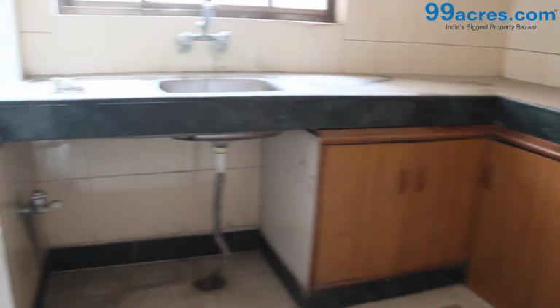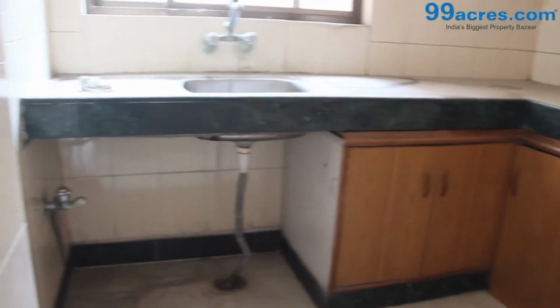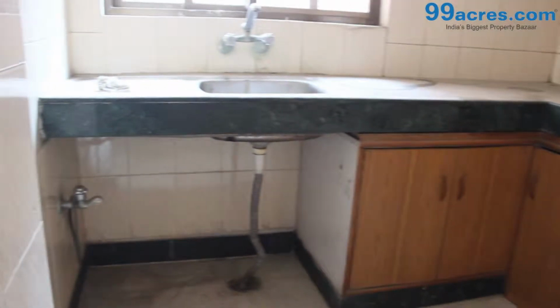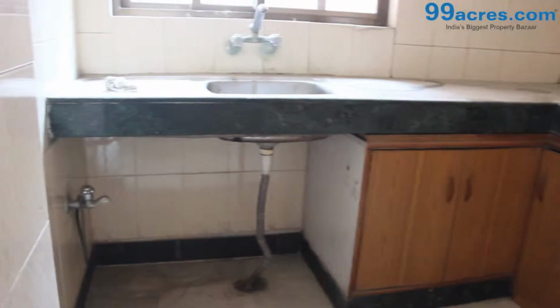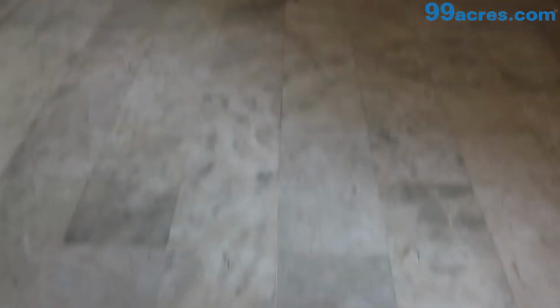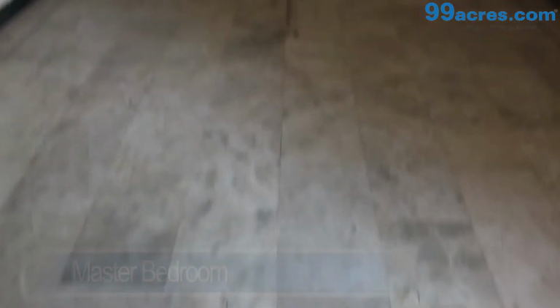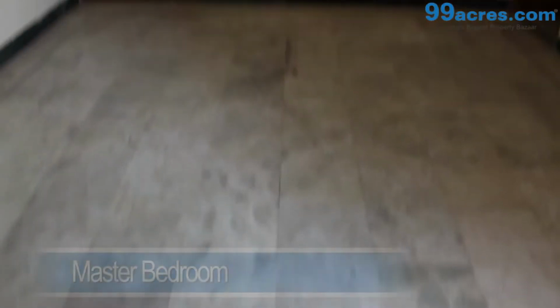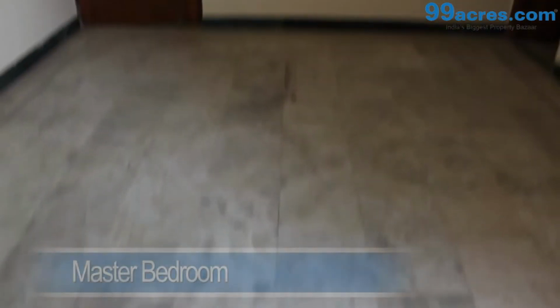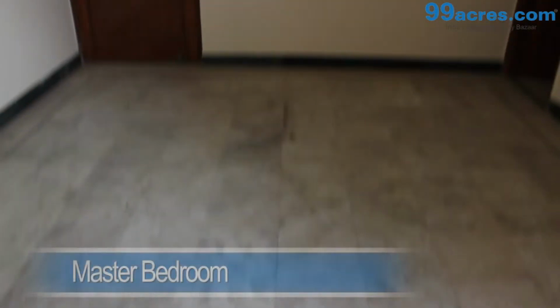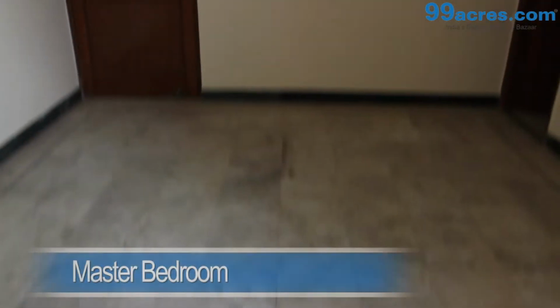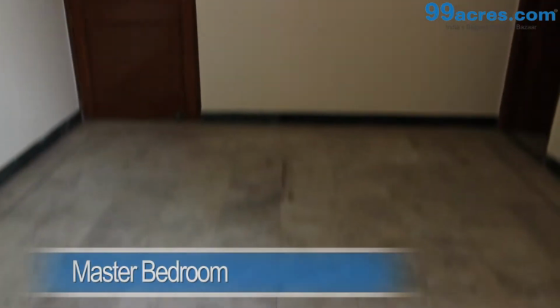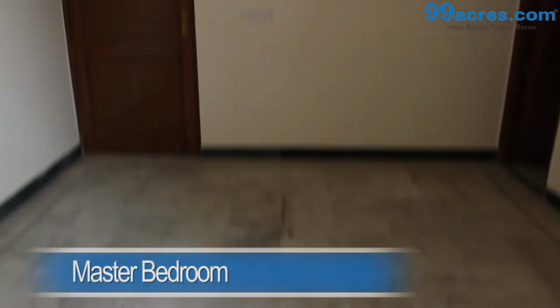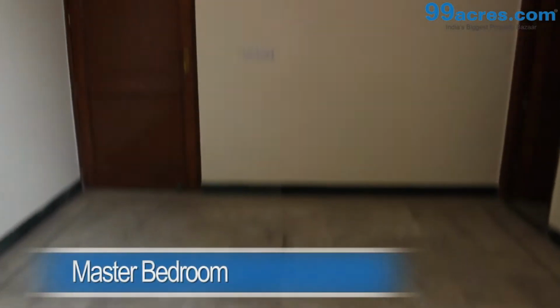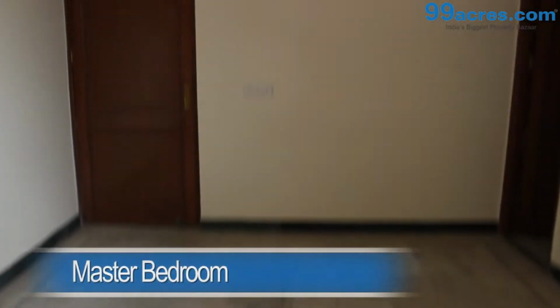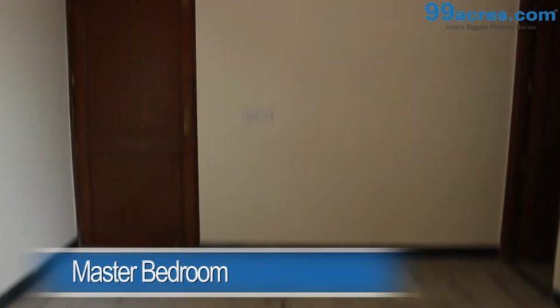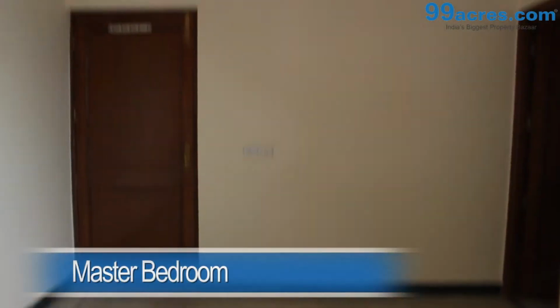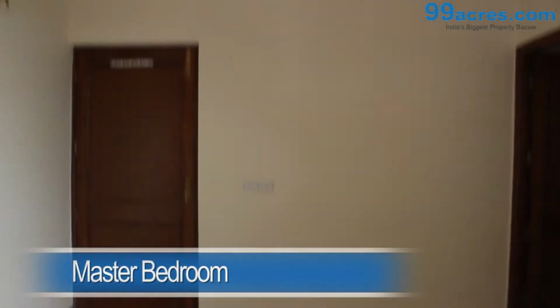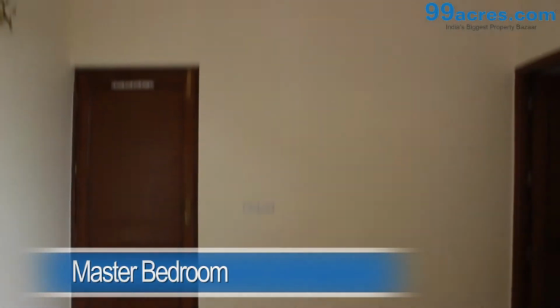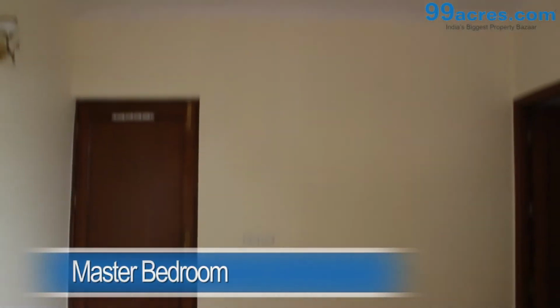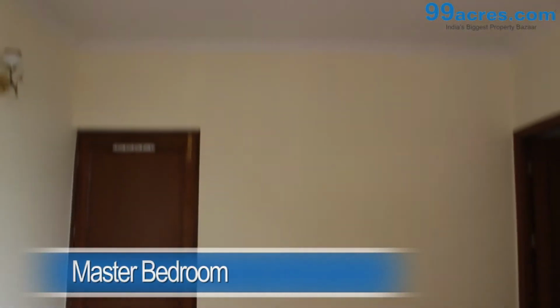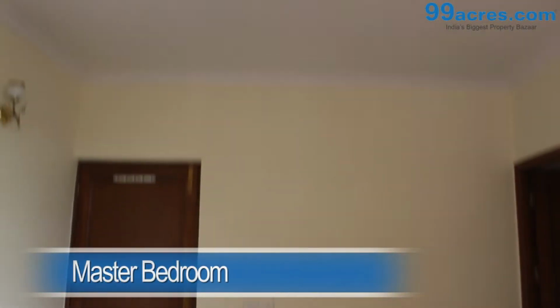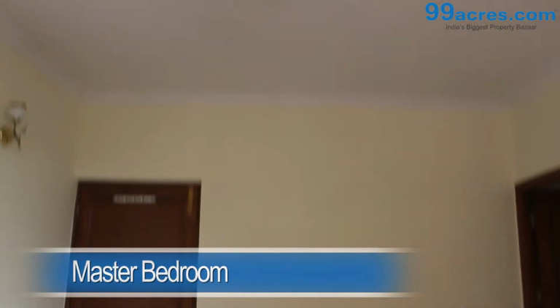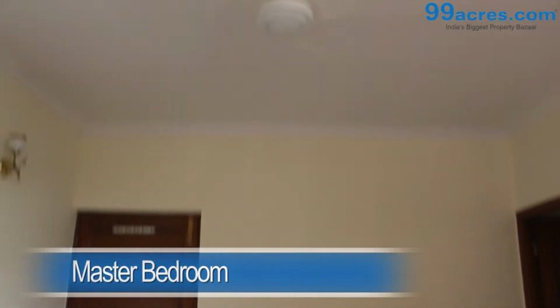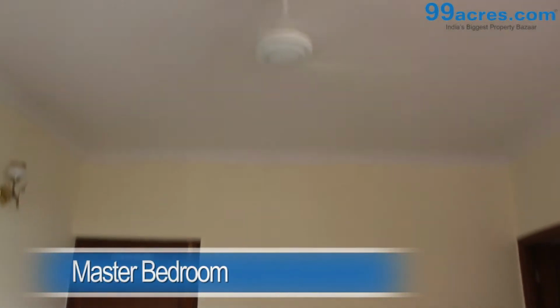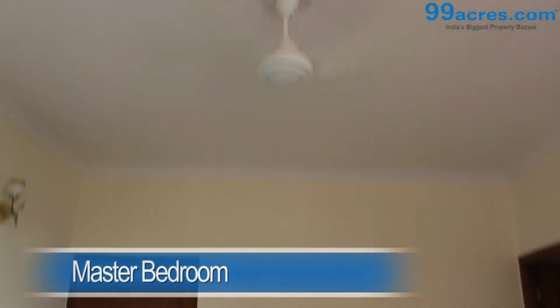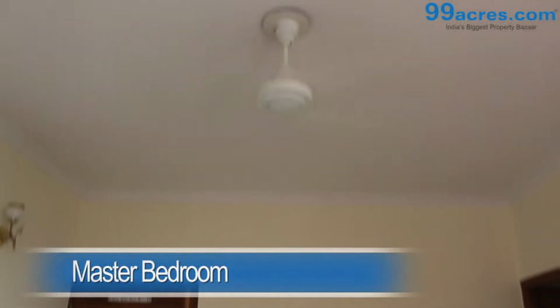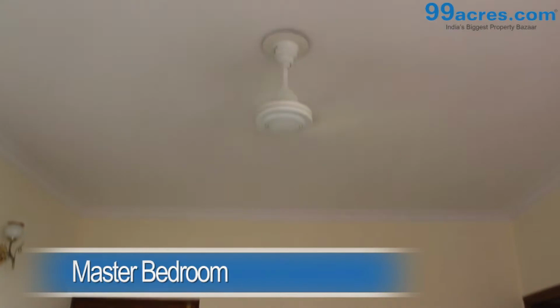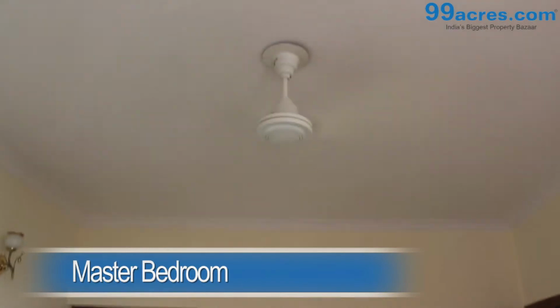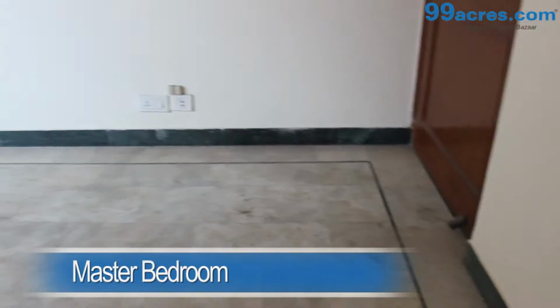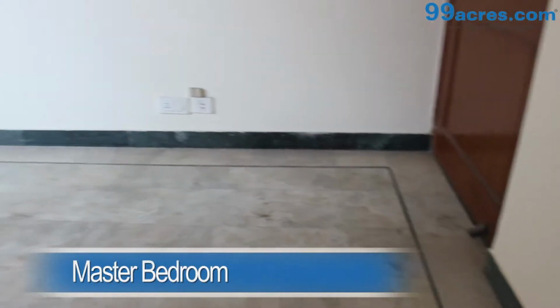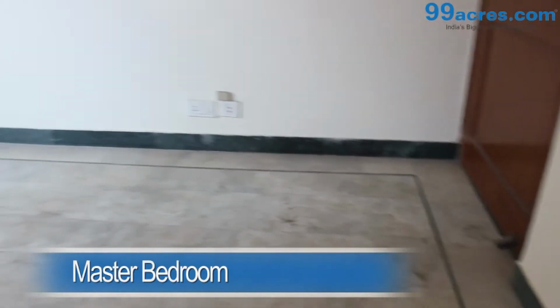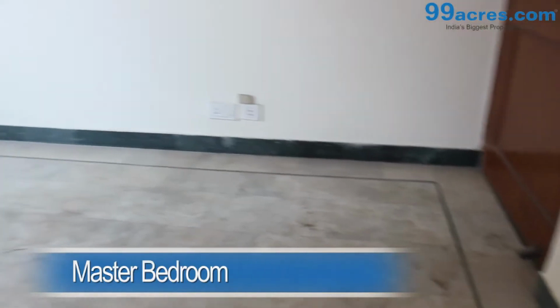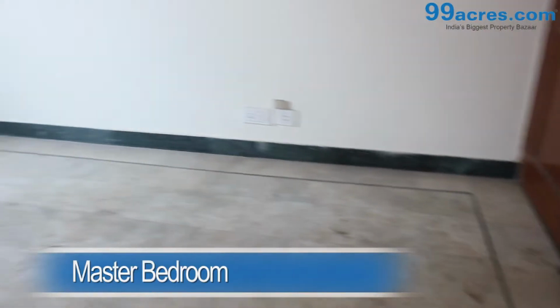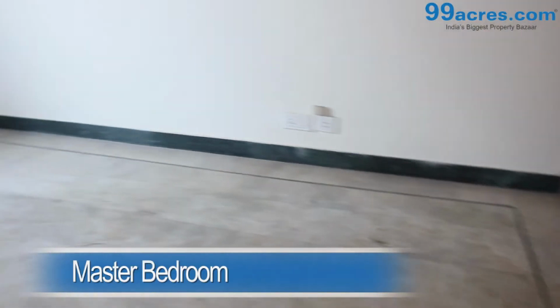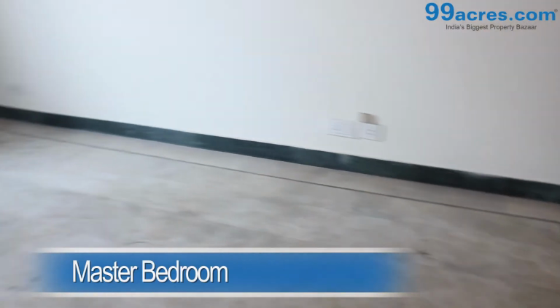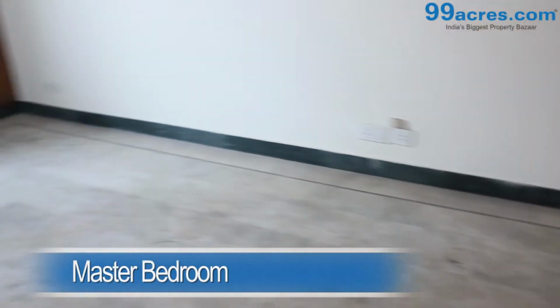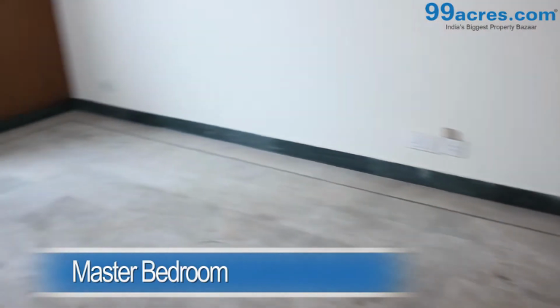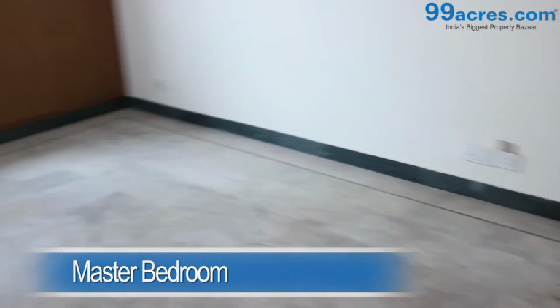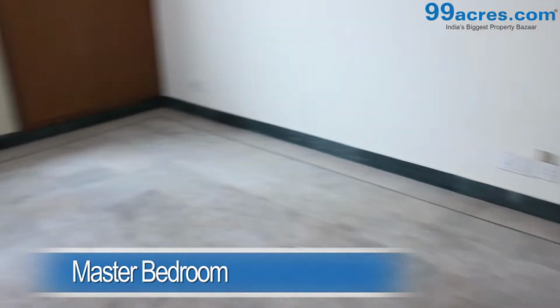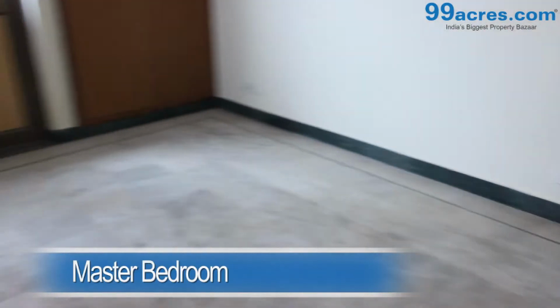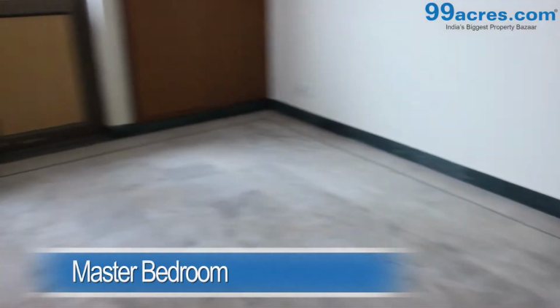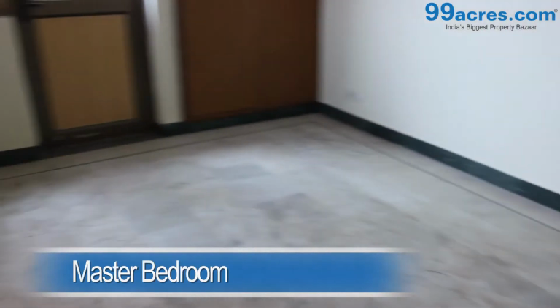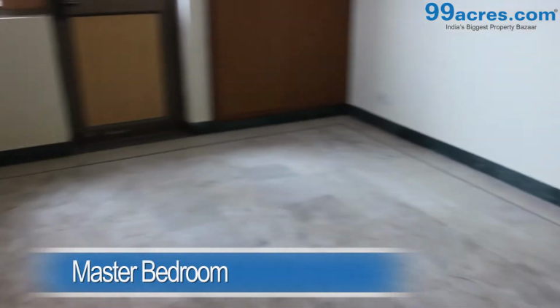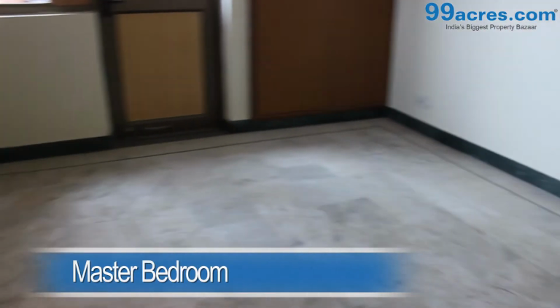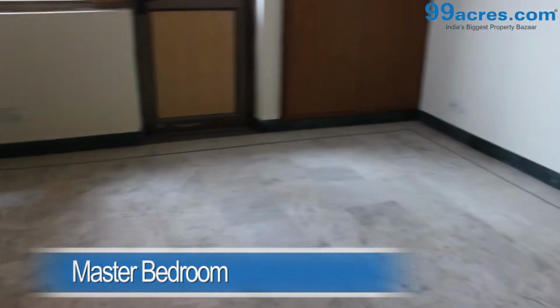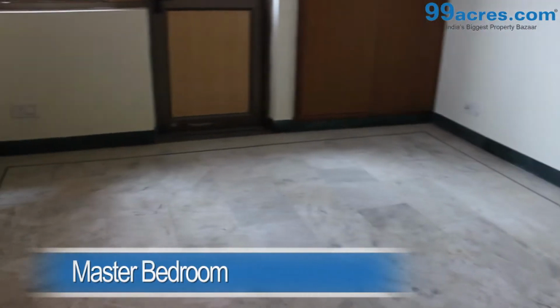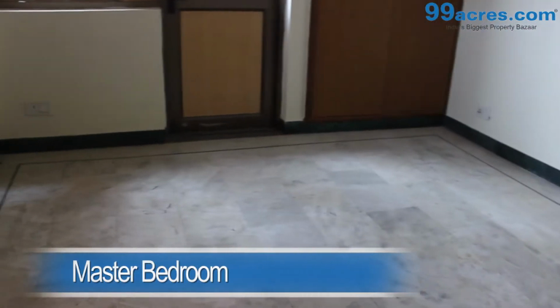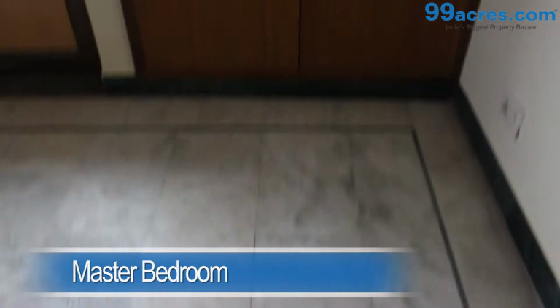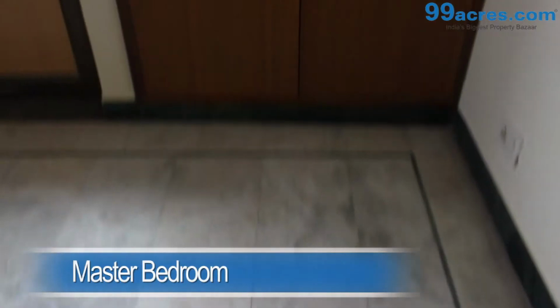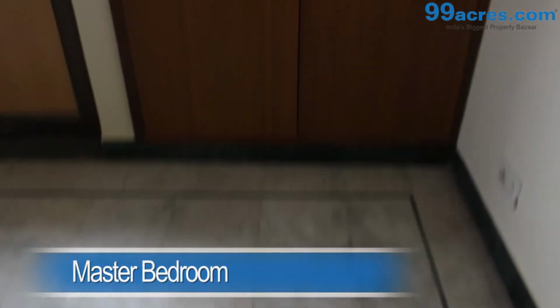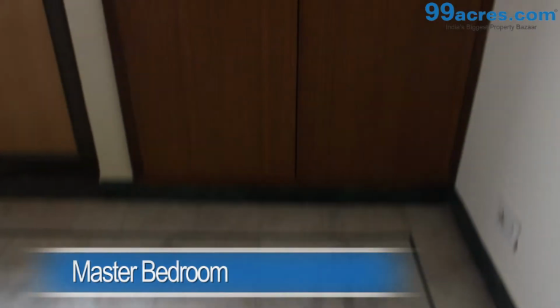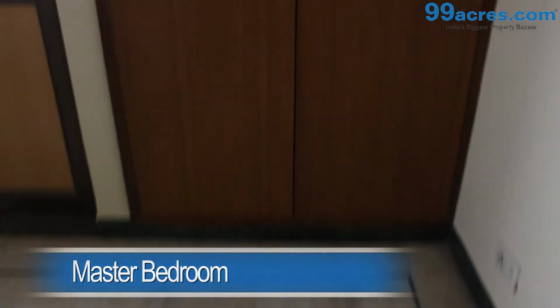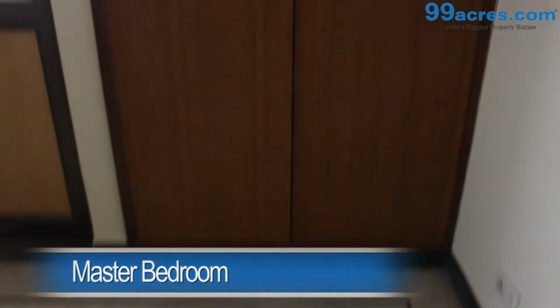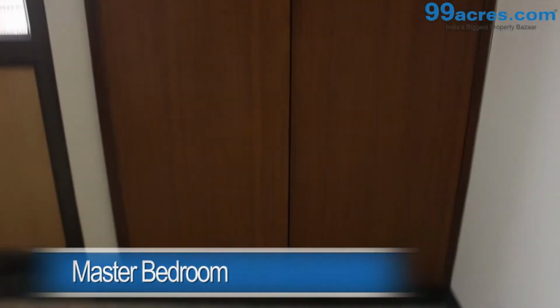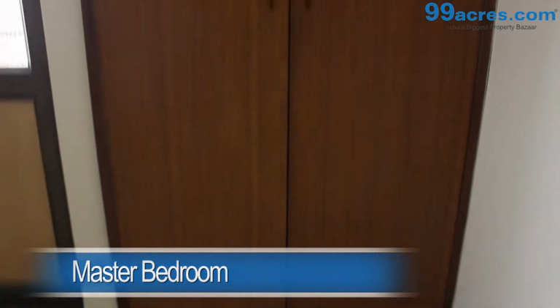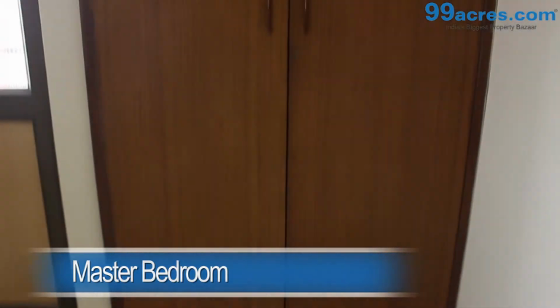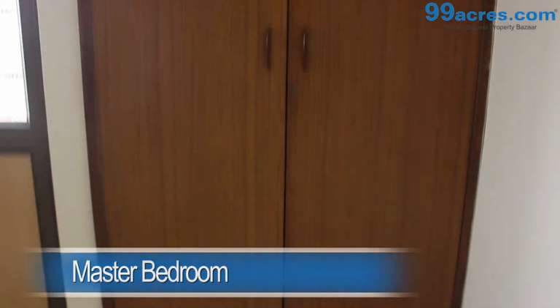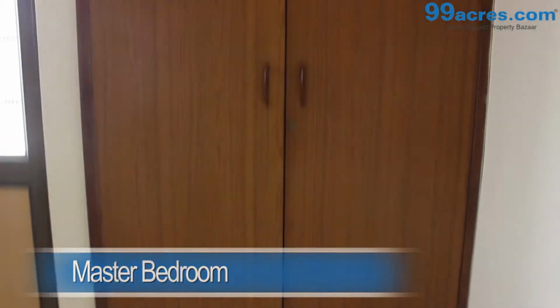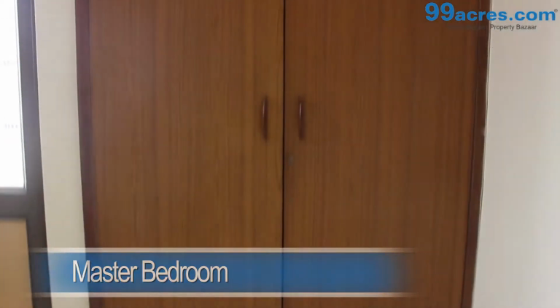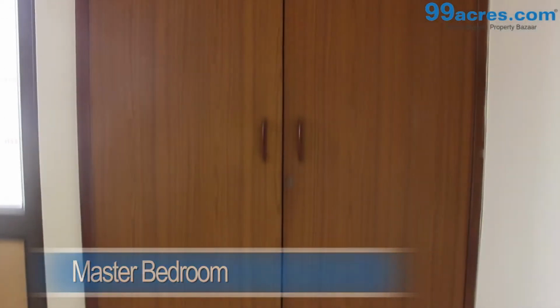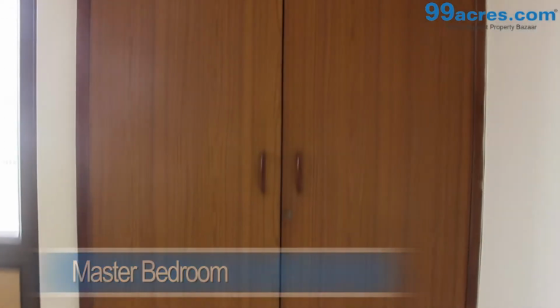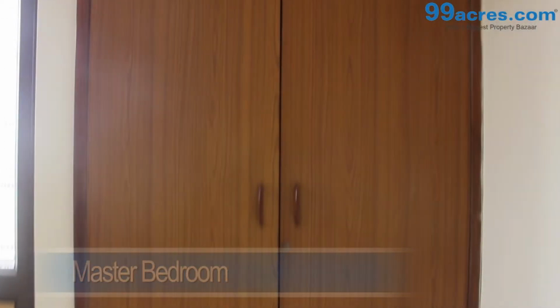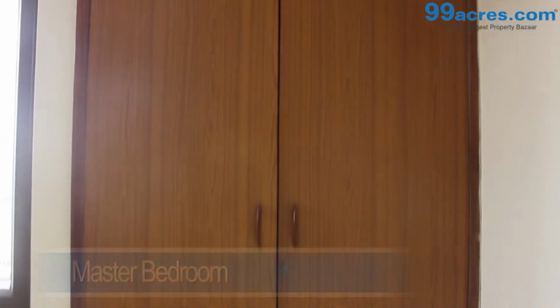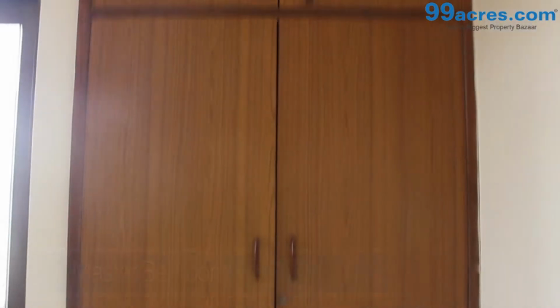The master bedroom and the kids room both have marble flooring, a cupboard, and share a common bathroom.